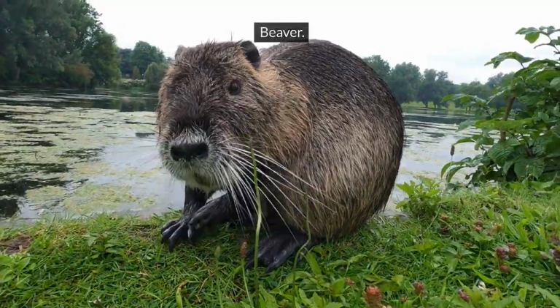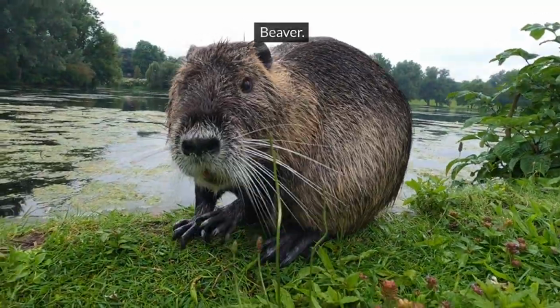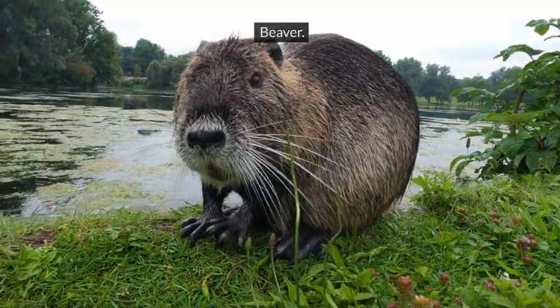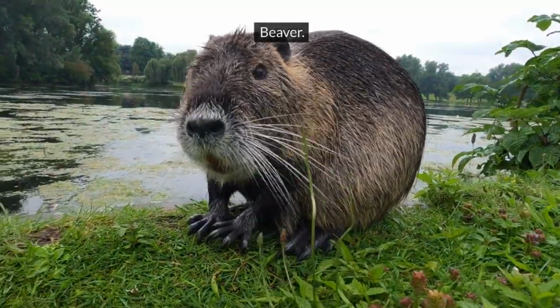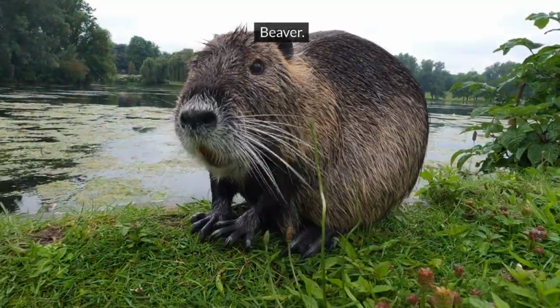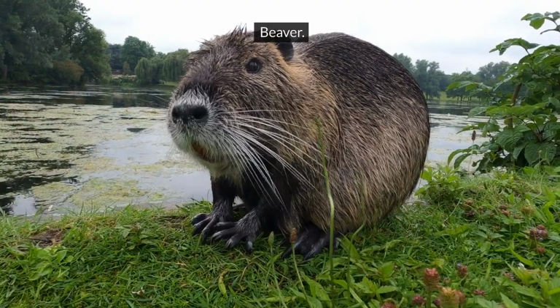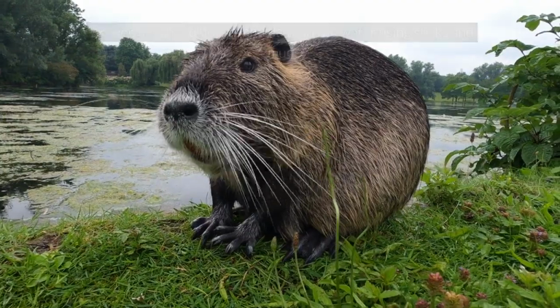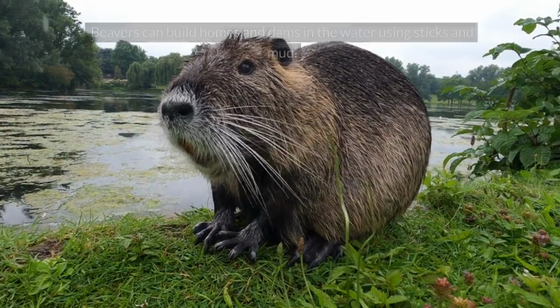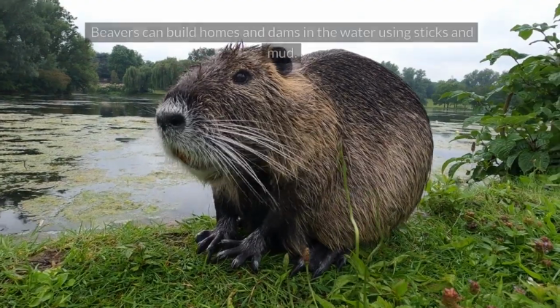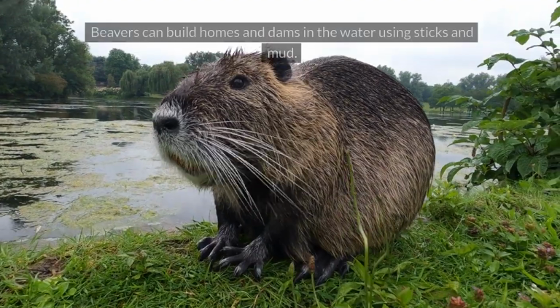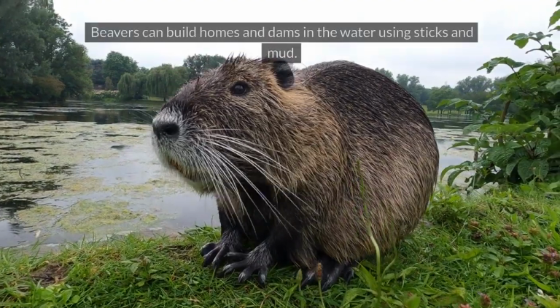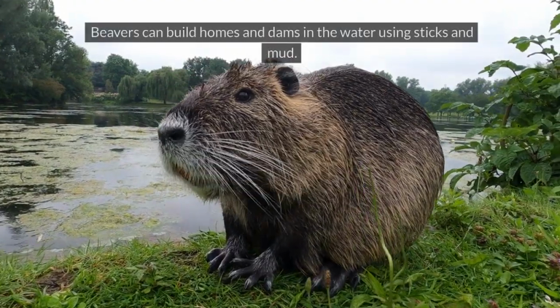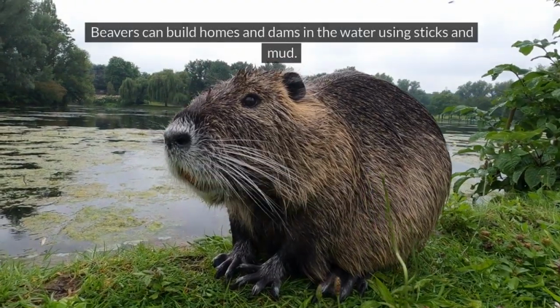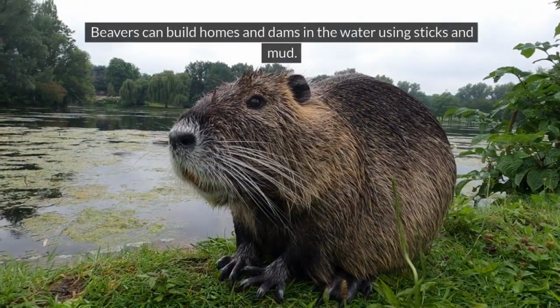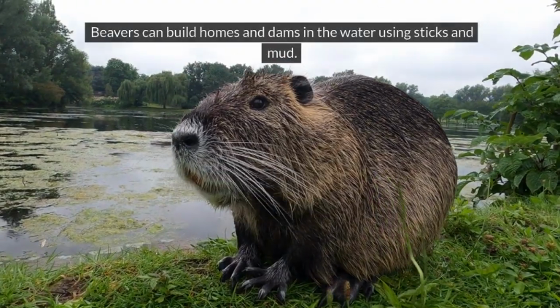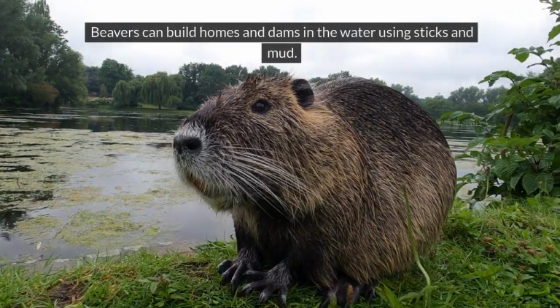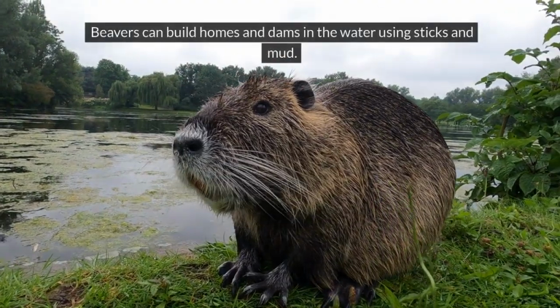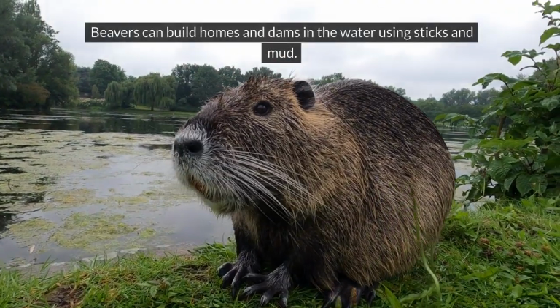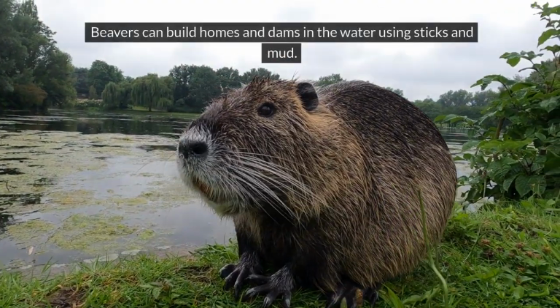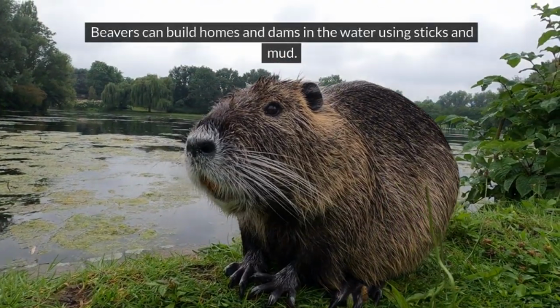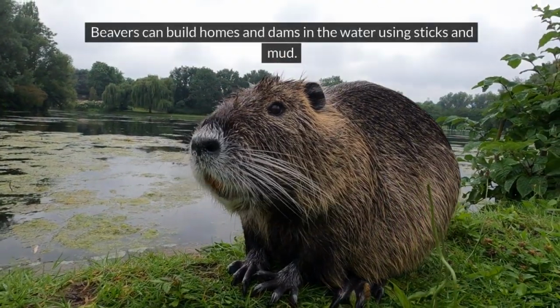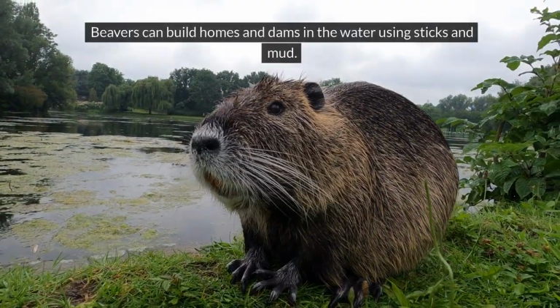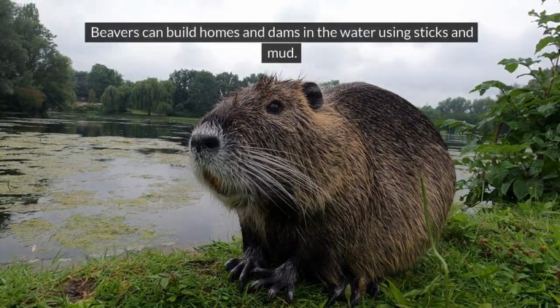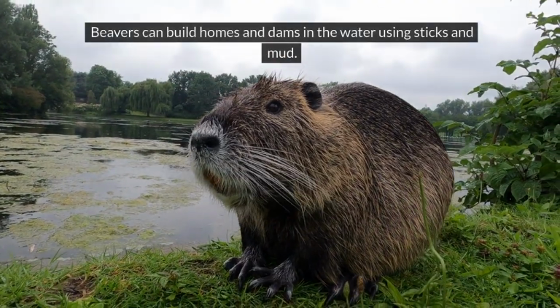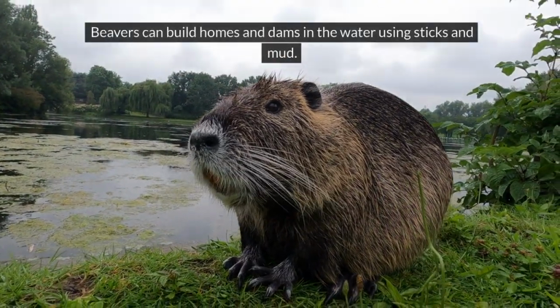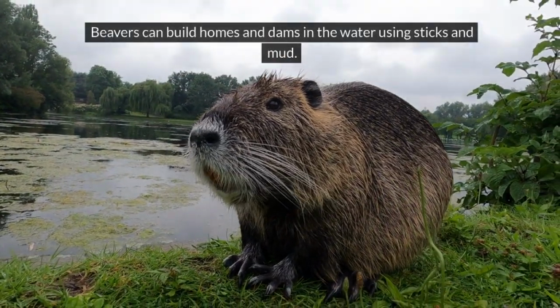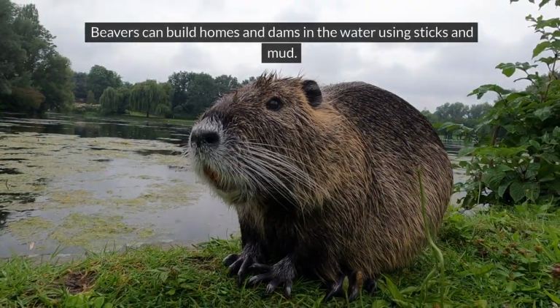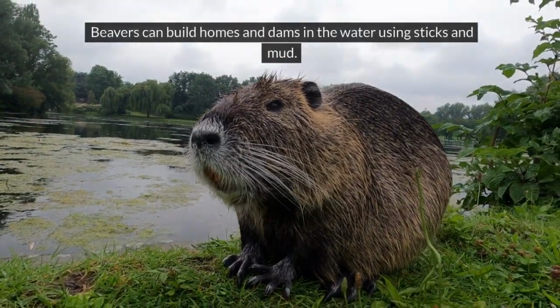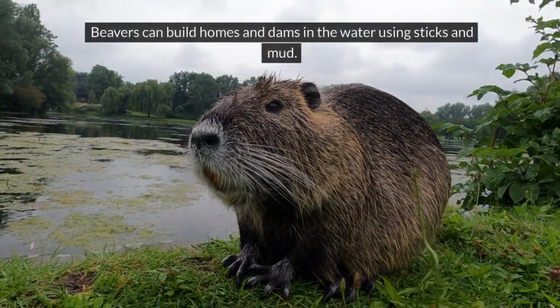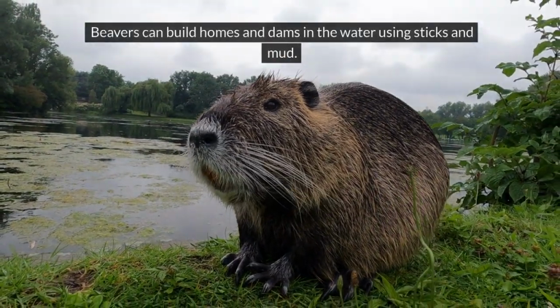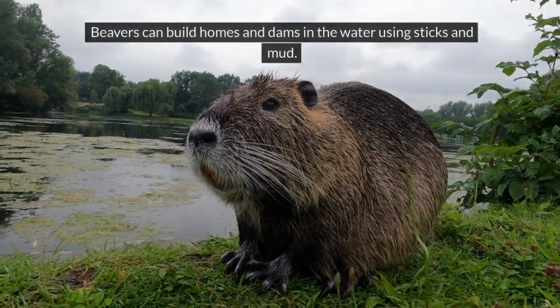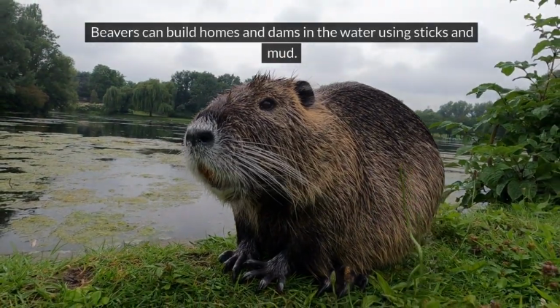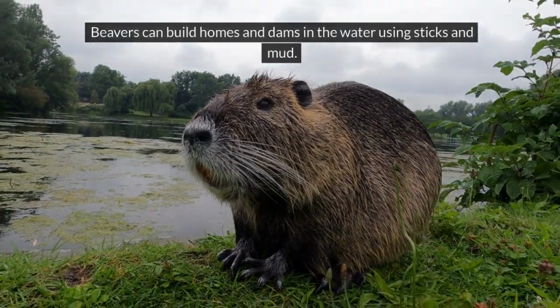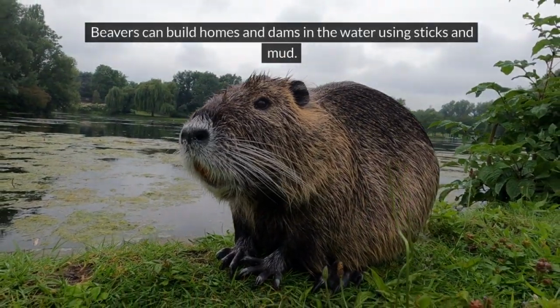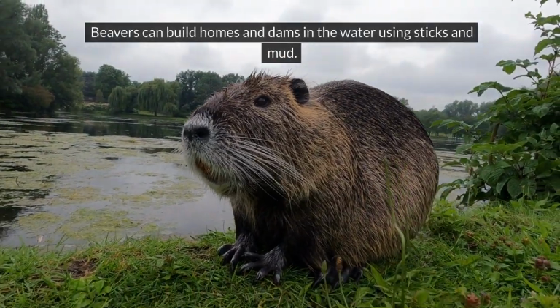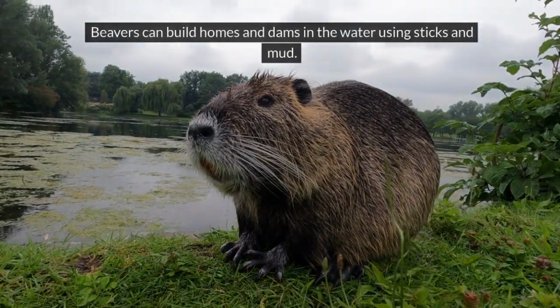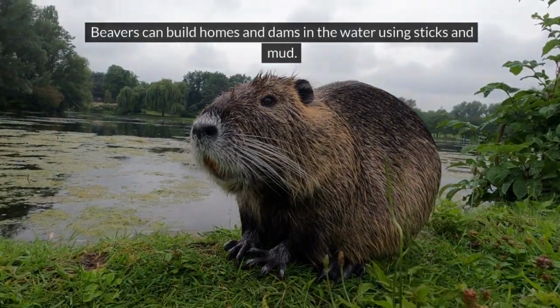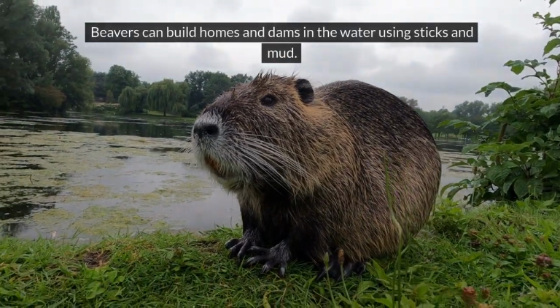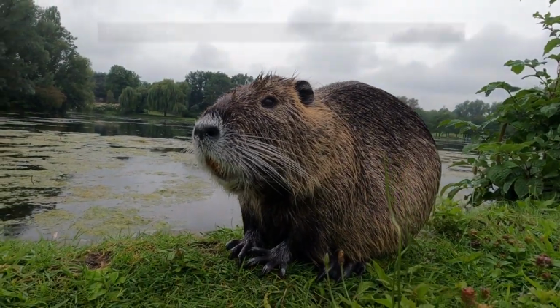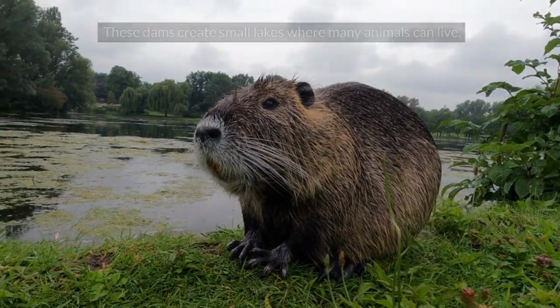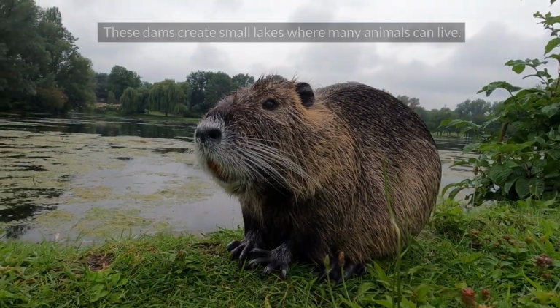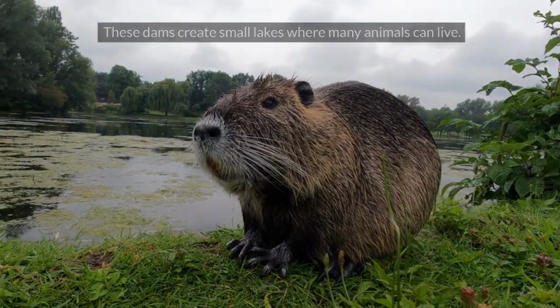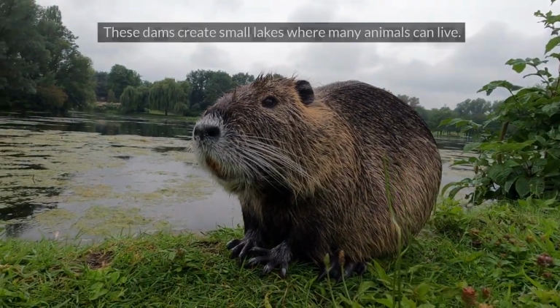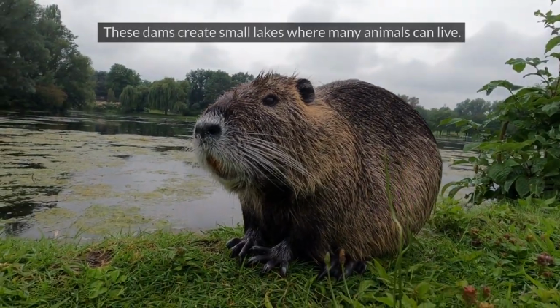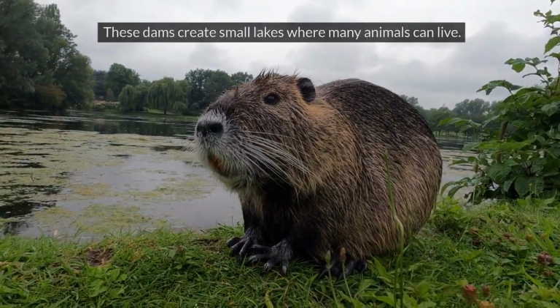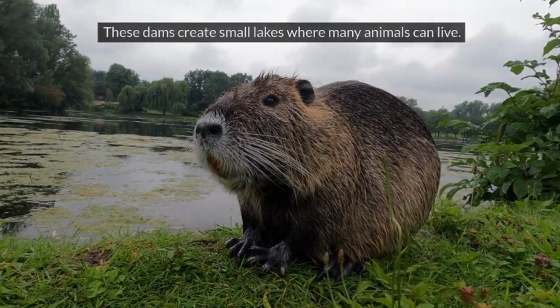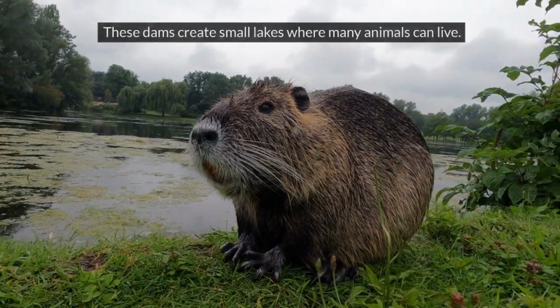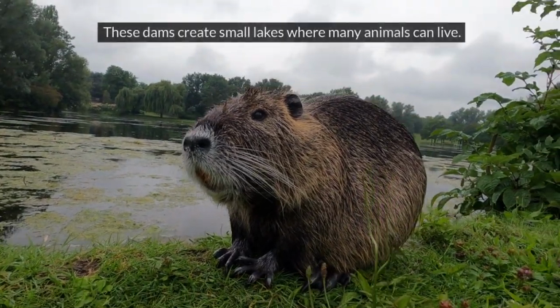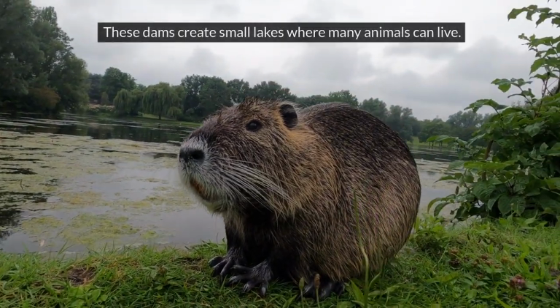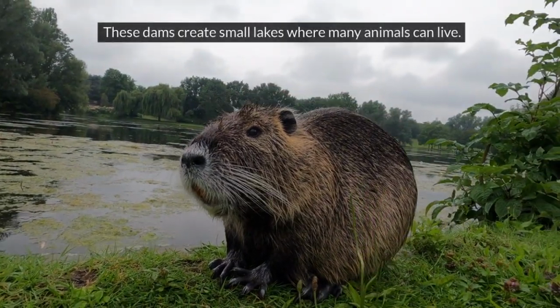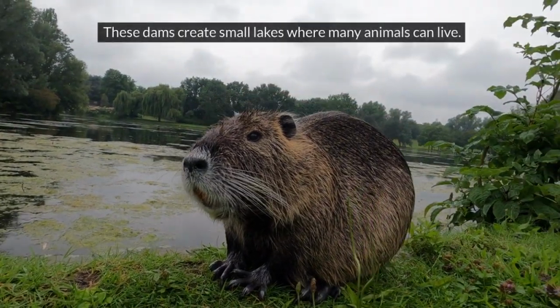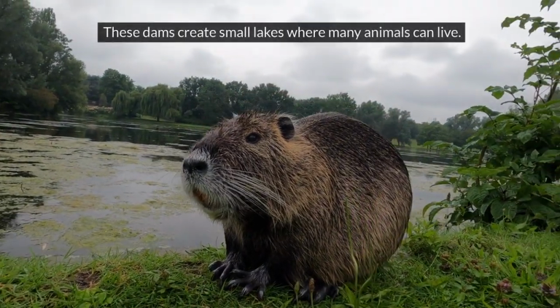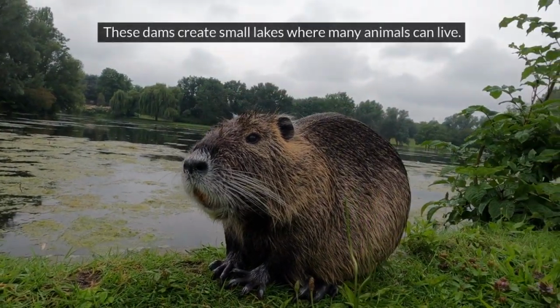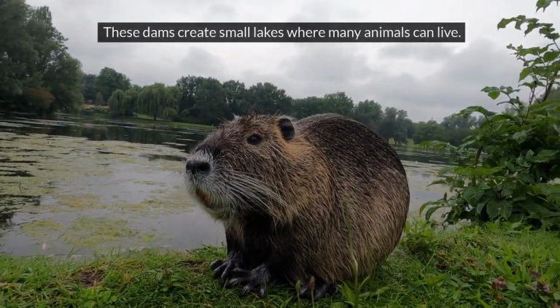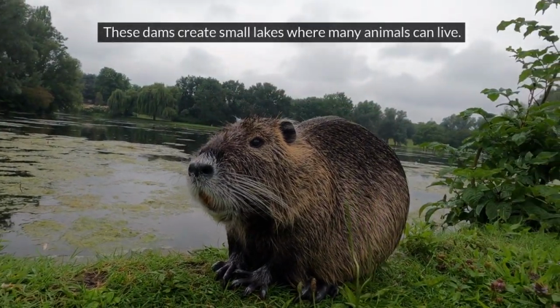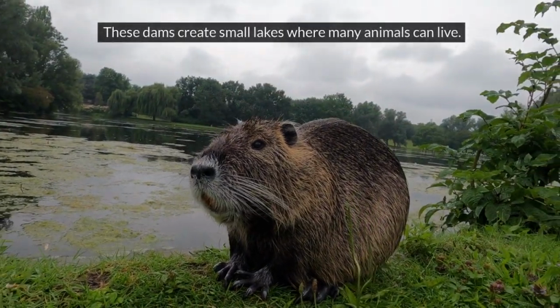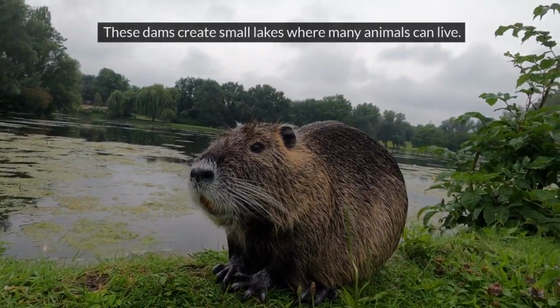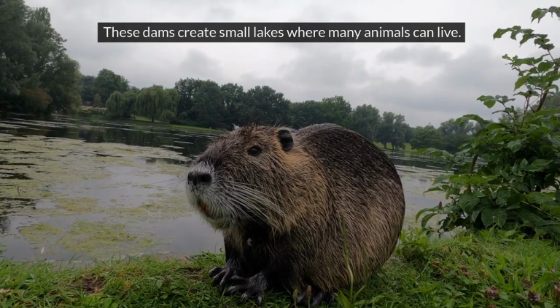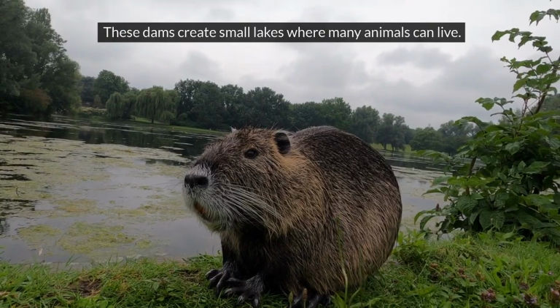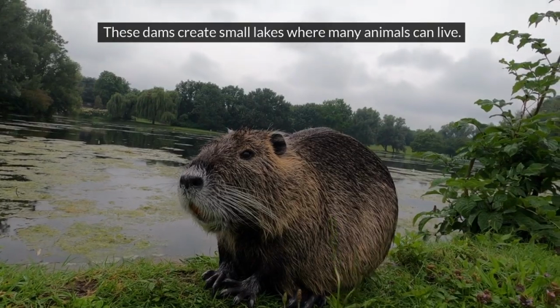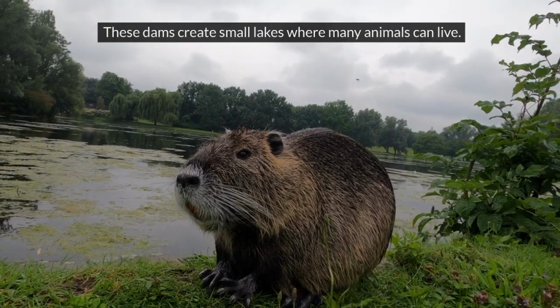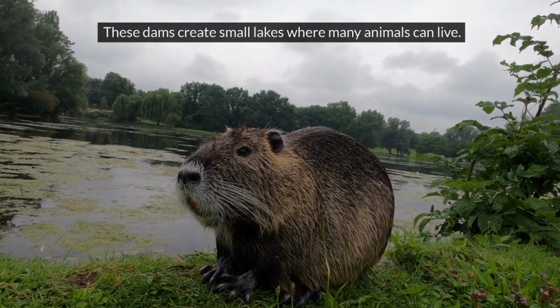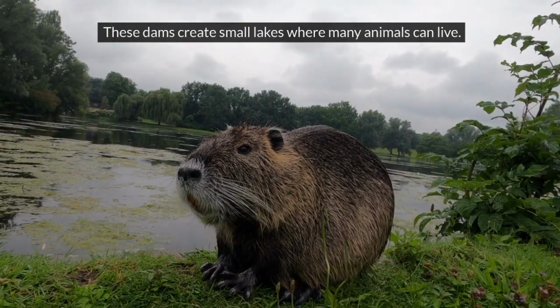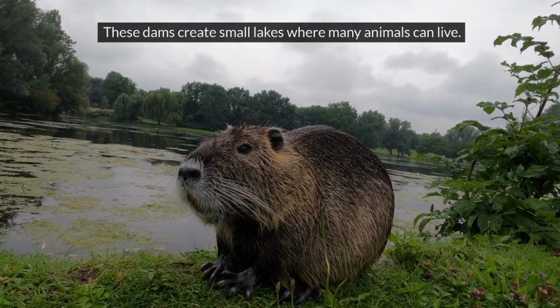Beaver. Beavers can build homes and dams in the water using sticks and mud. These dams create small lakes where many animals can live.